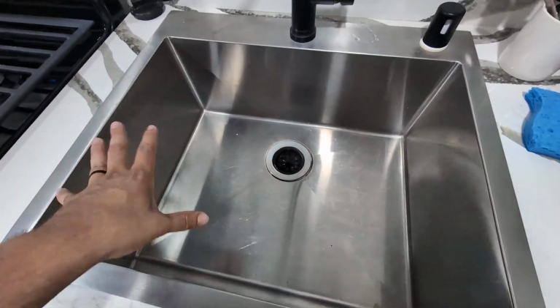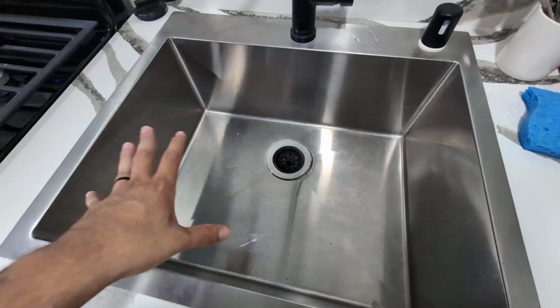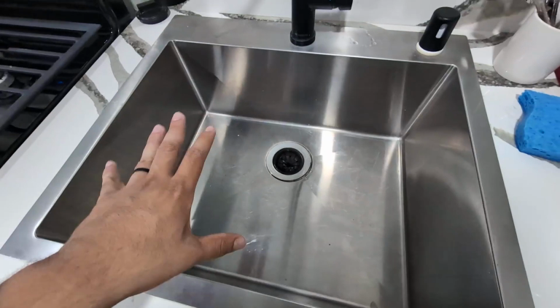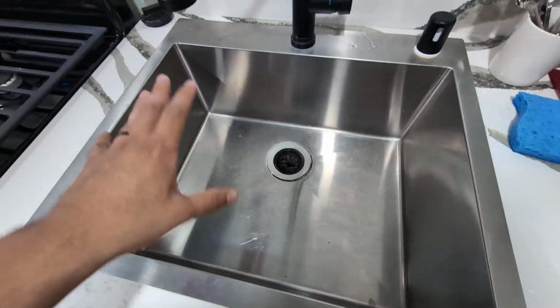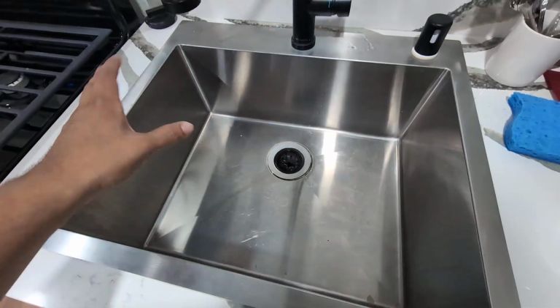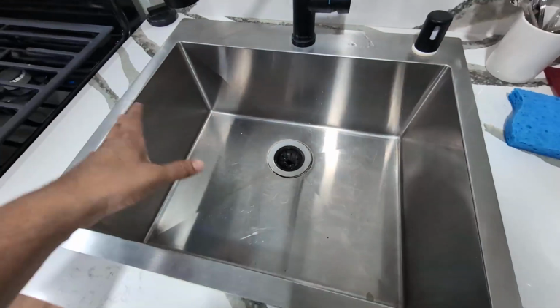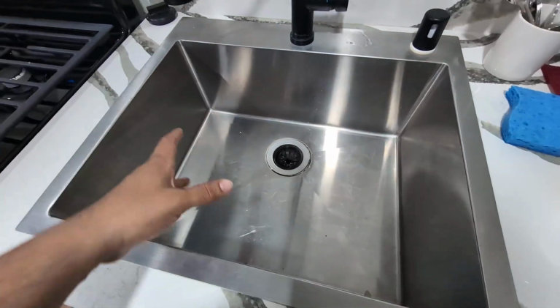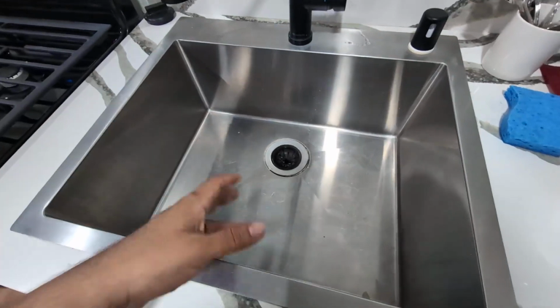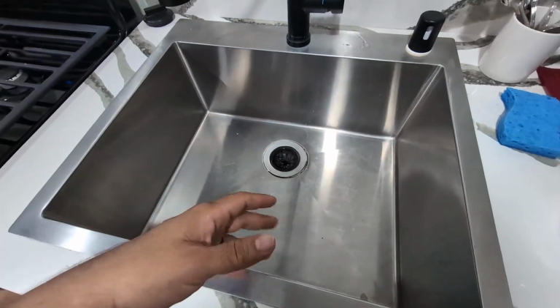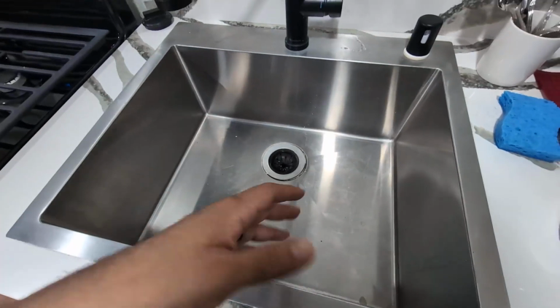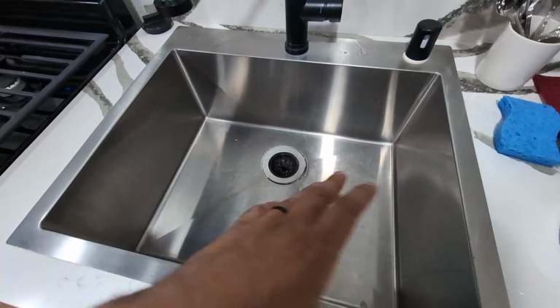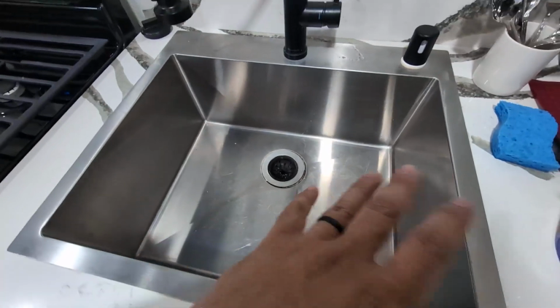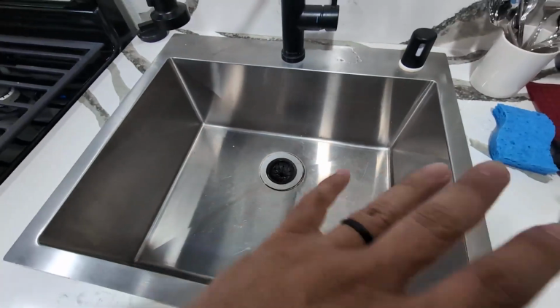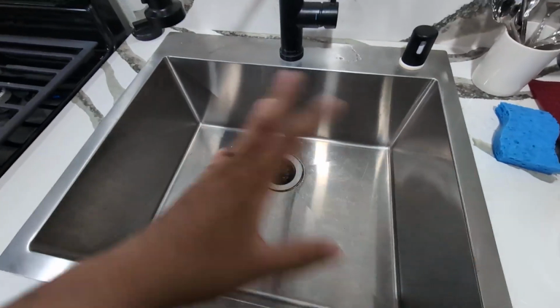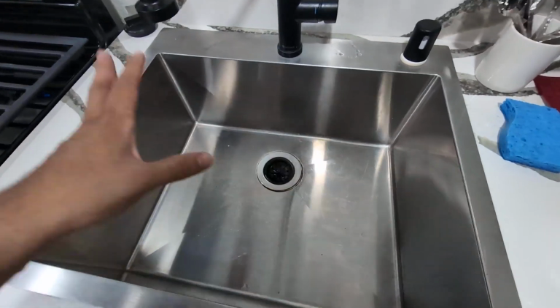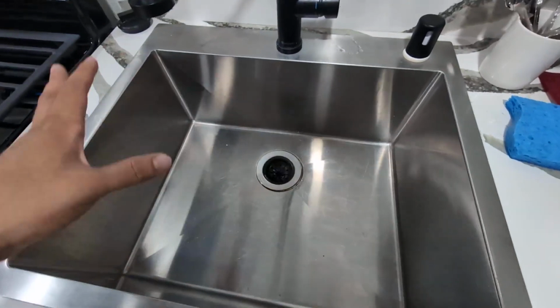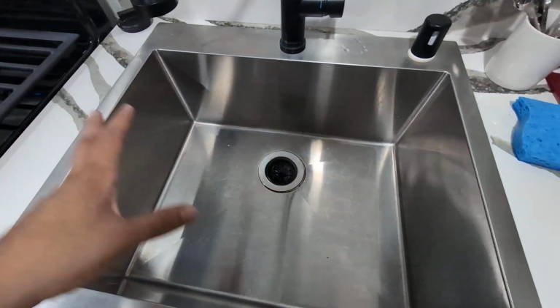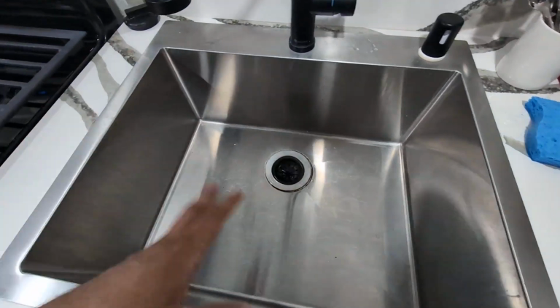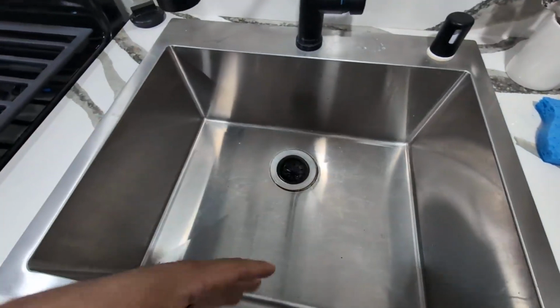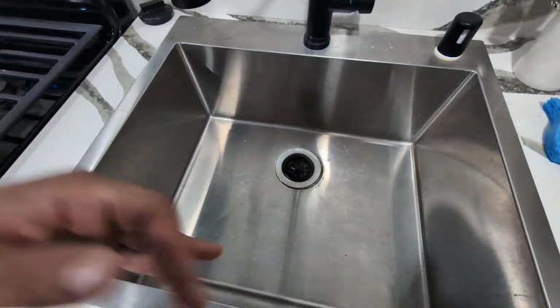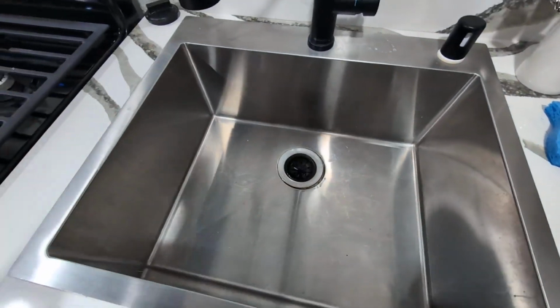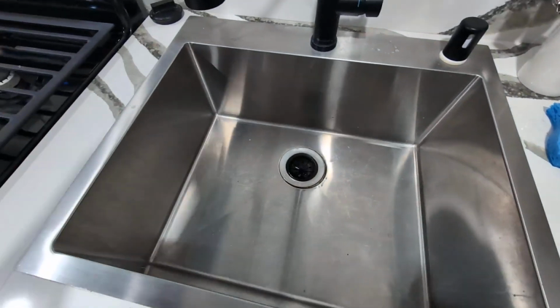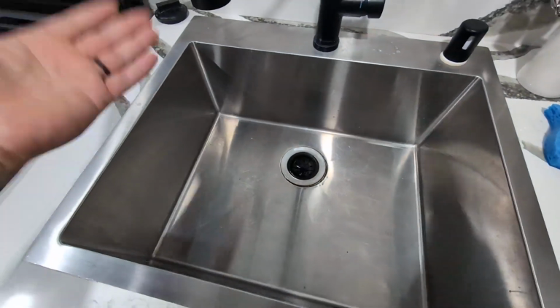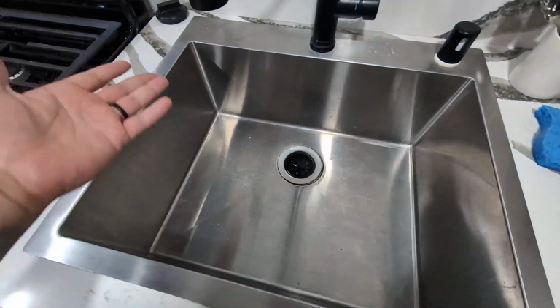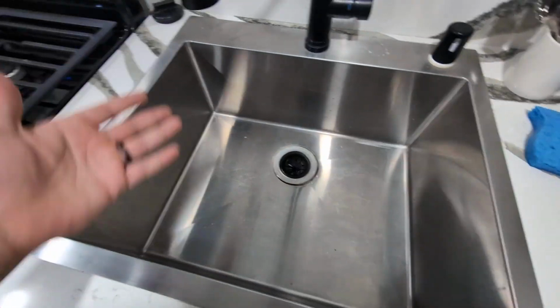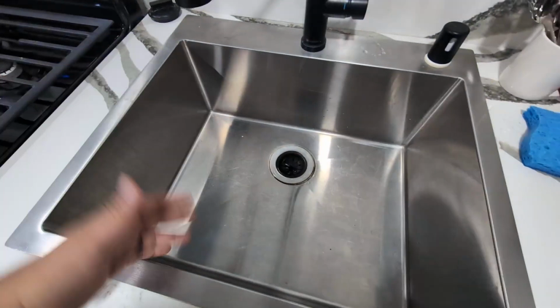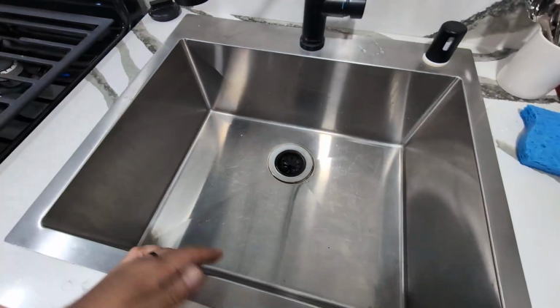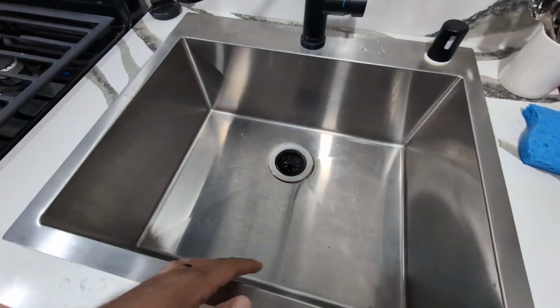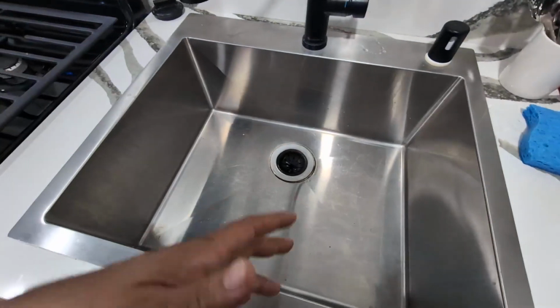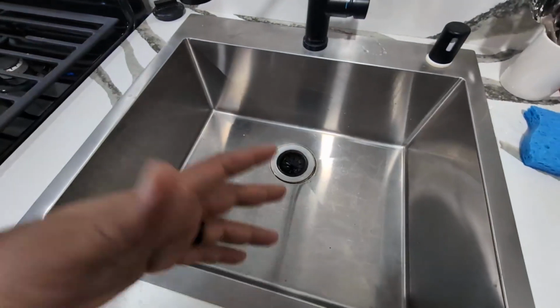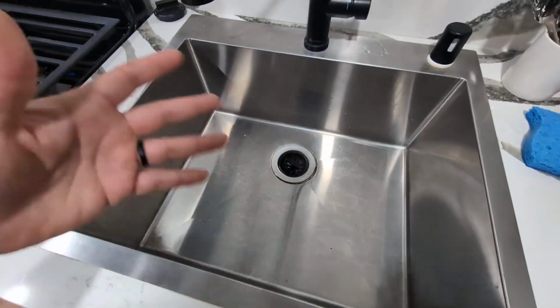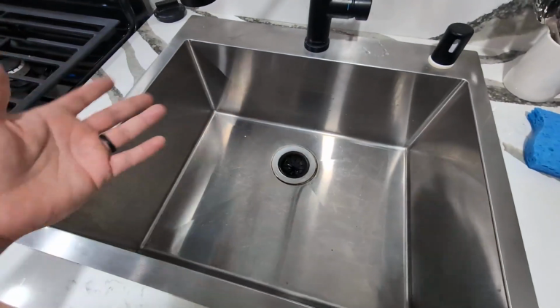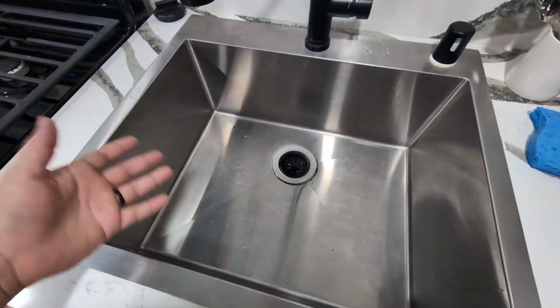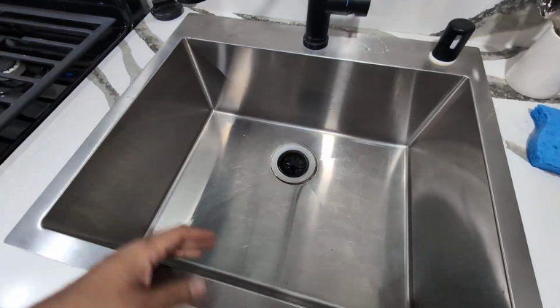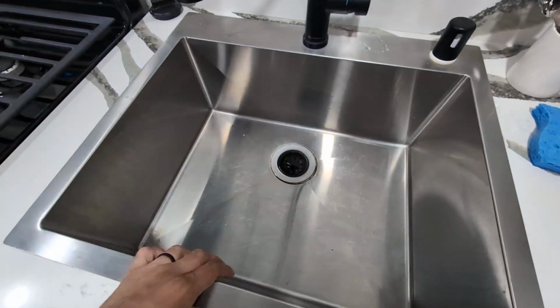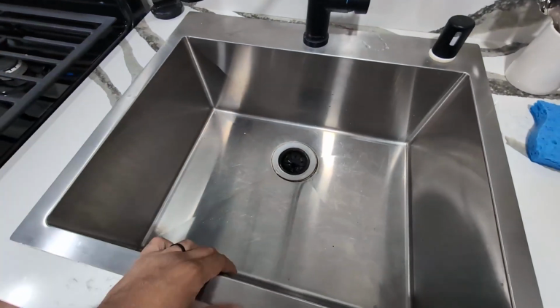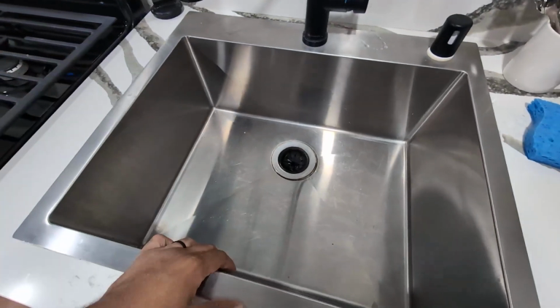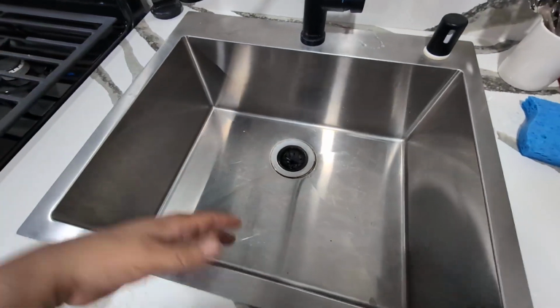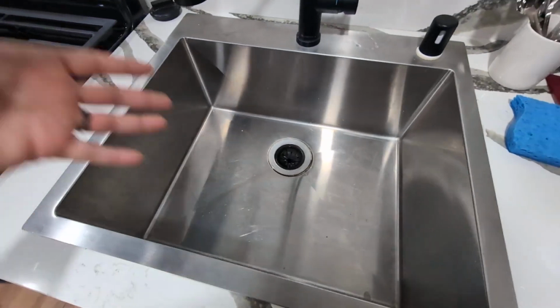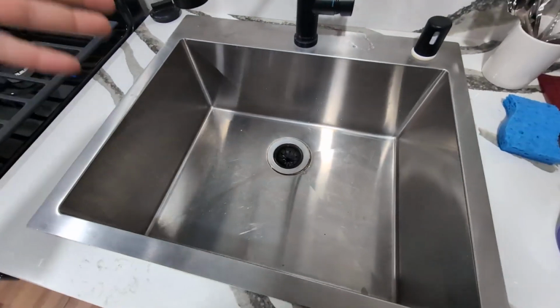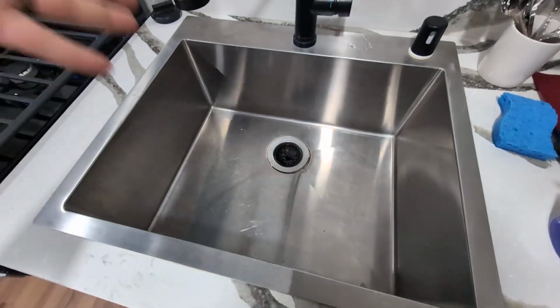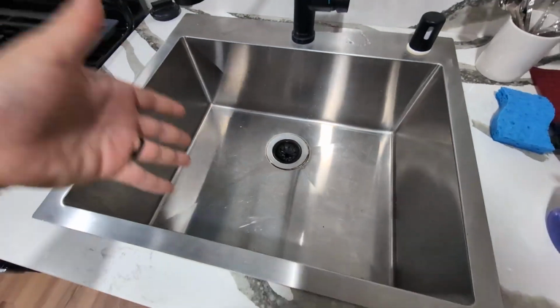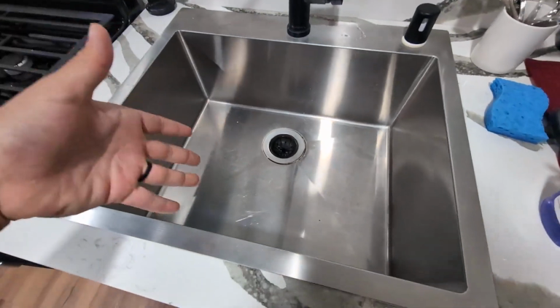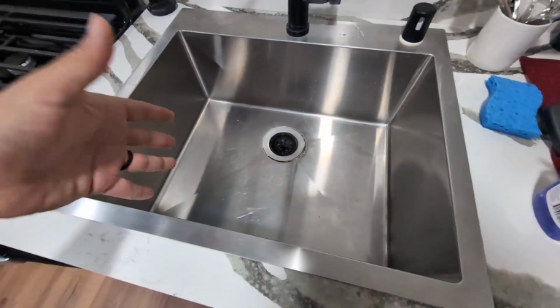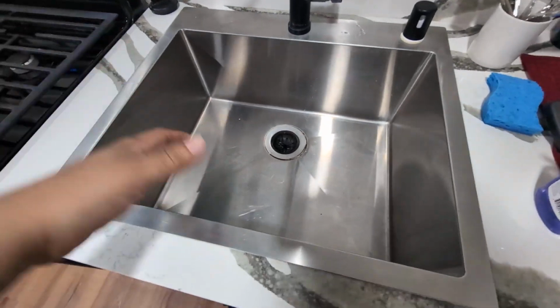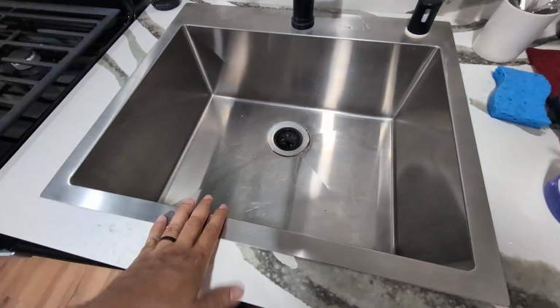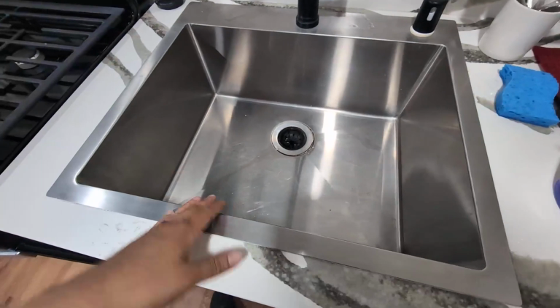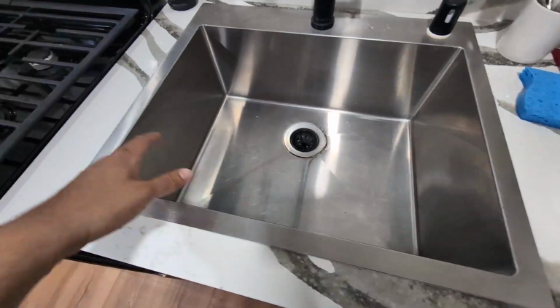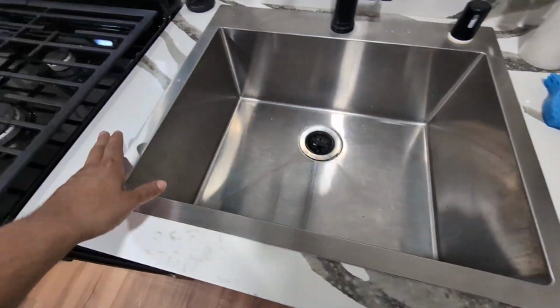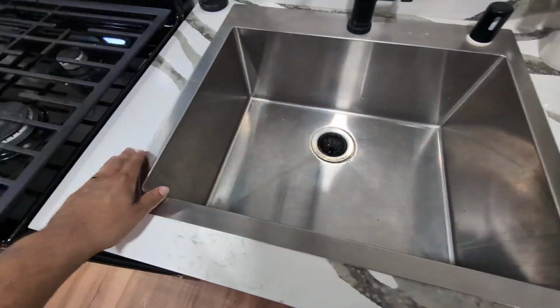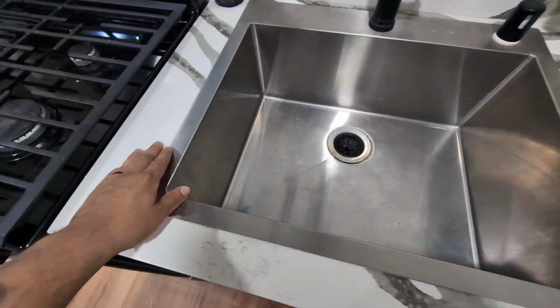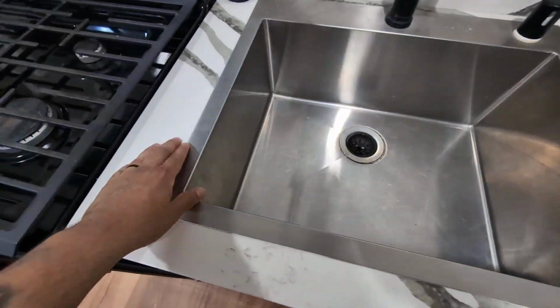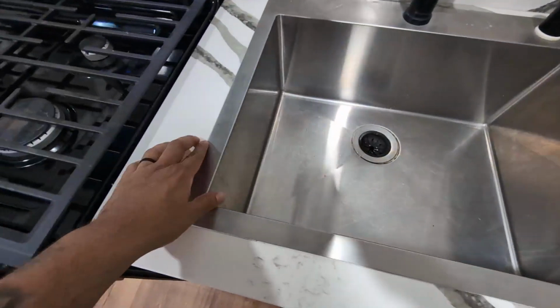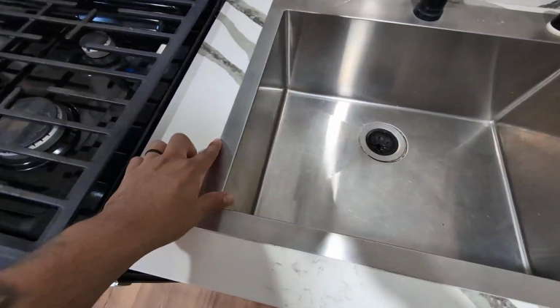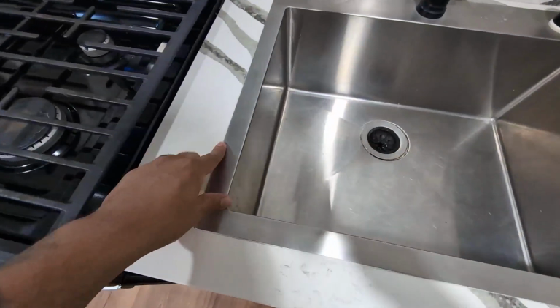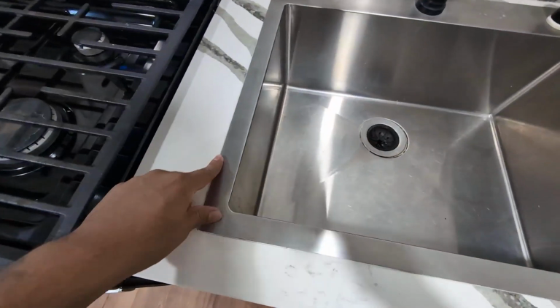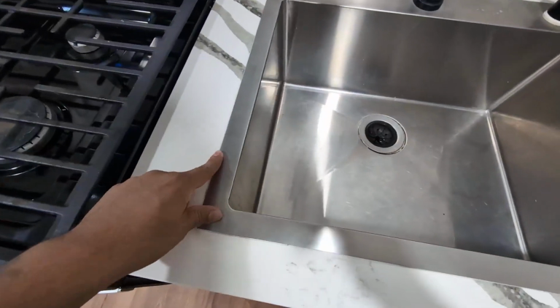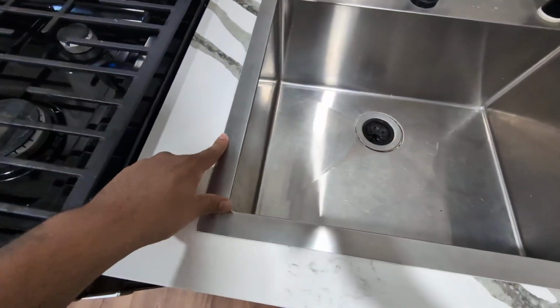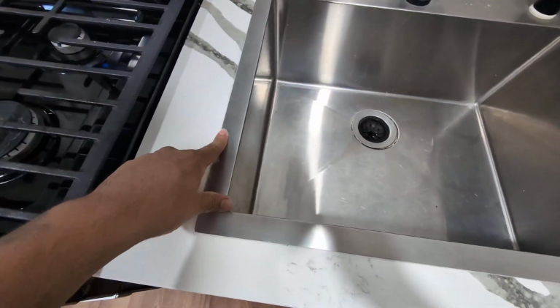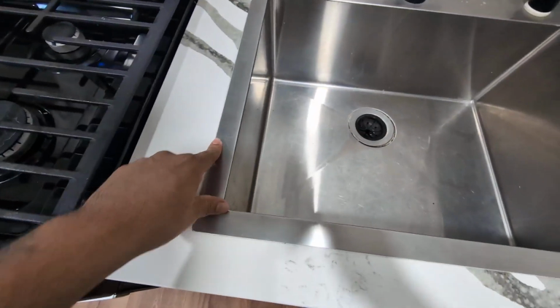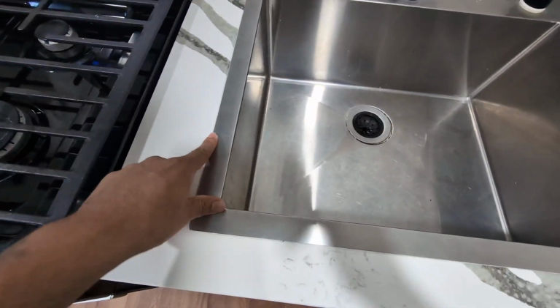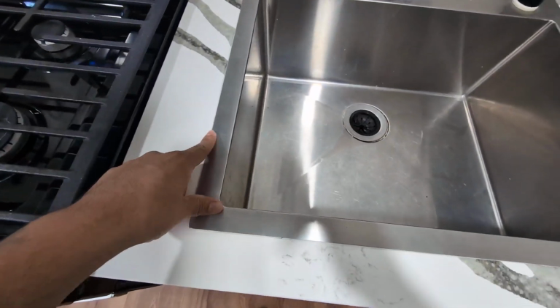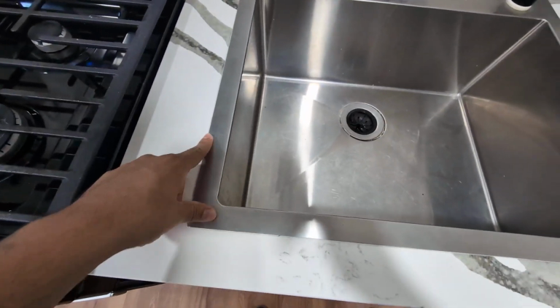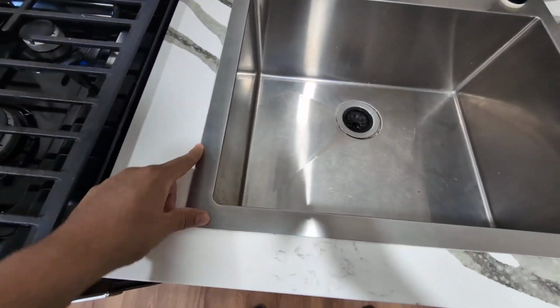Given the design, it's very easy to install. I installed this in about 25 minutes or so. It is a drop-in sink, so as you can see, it does go over the counter.